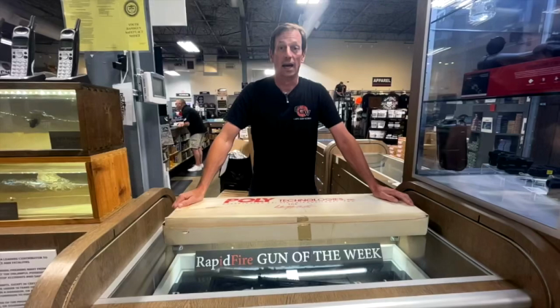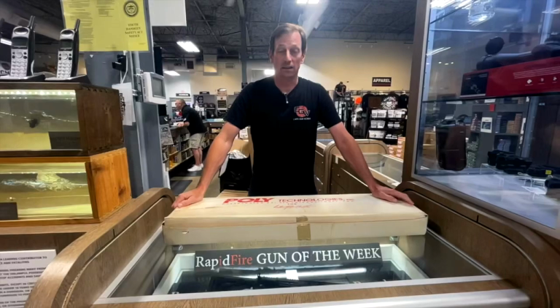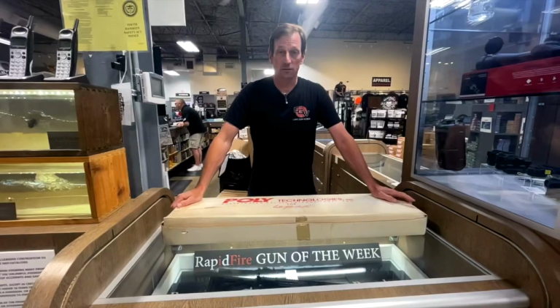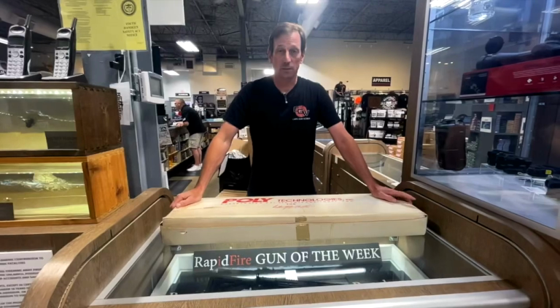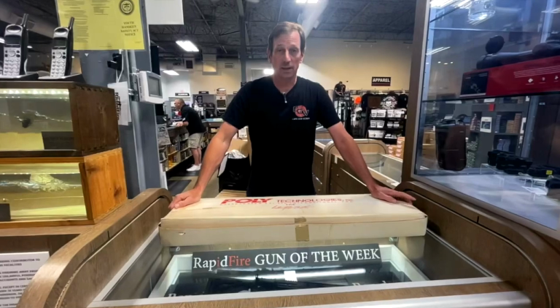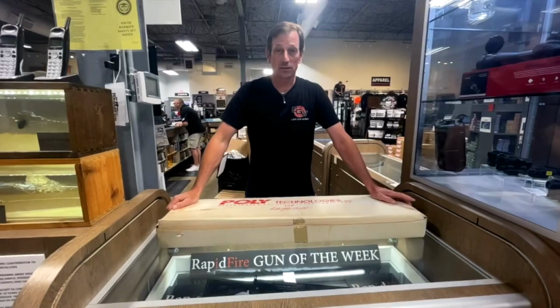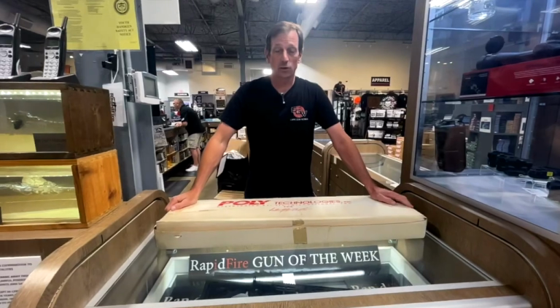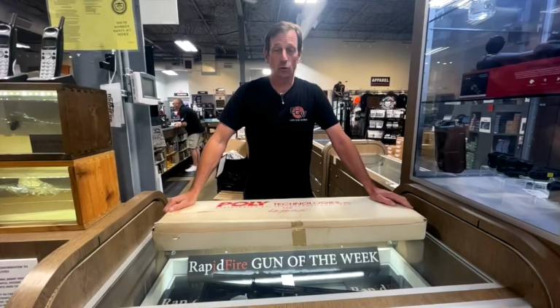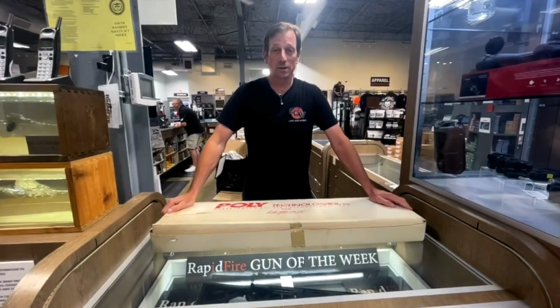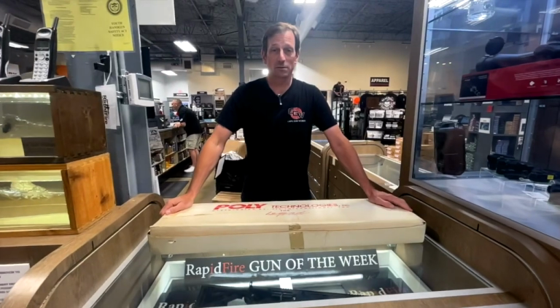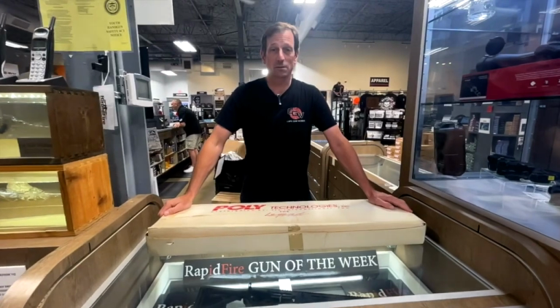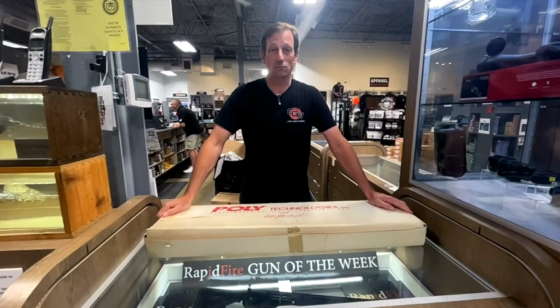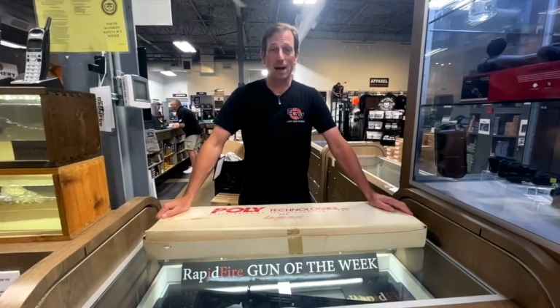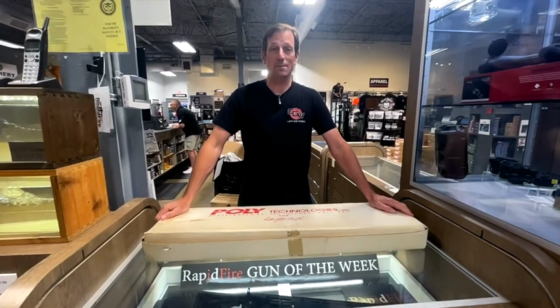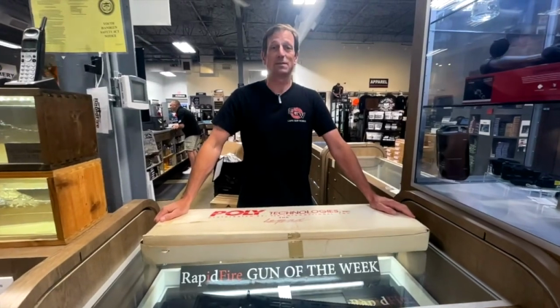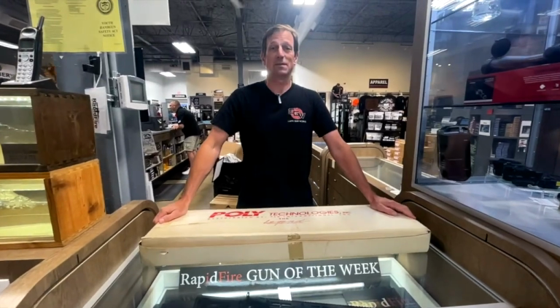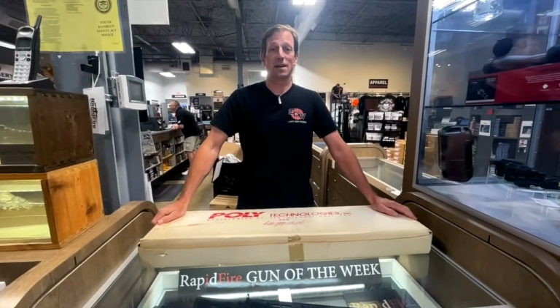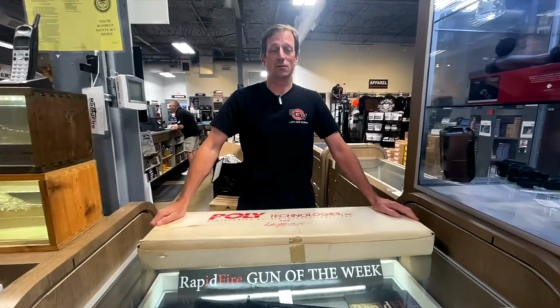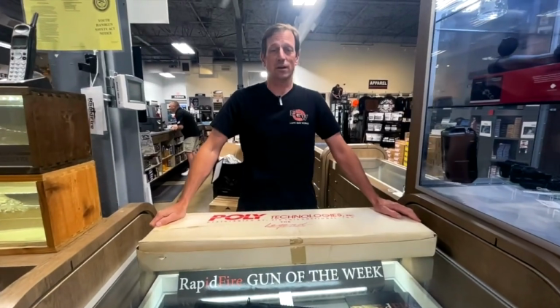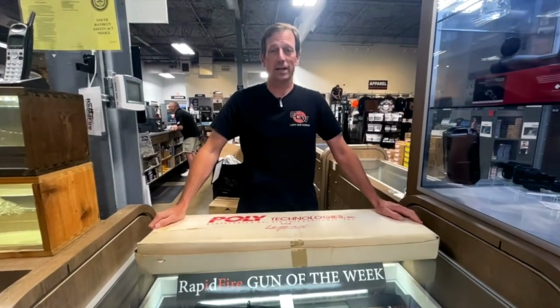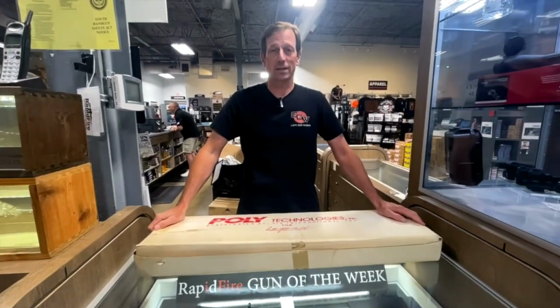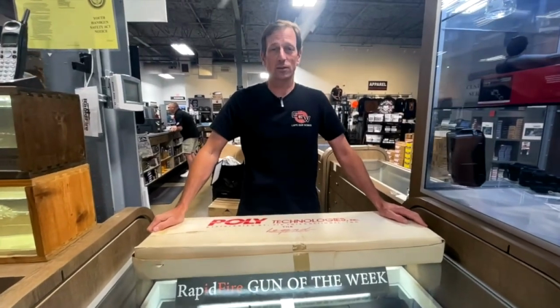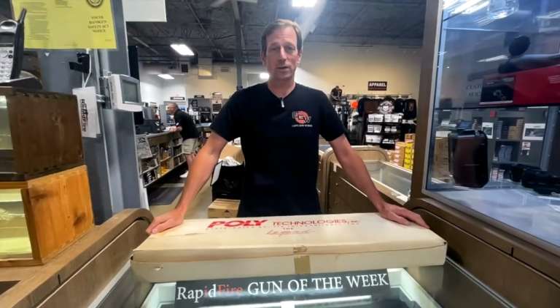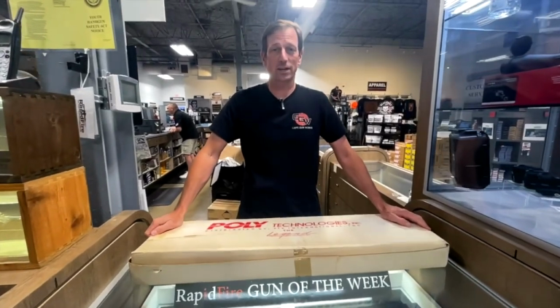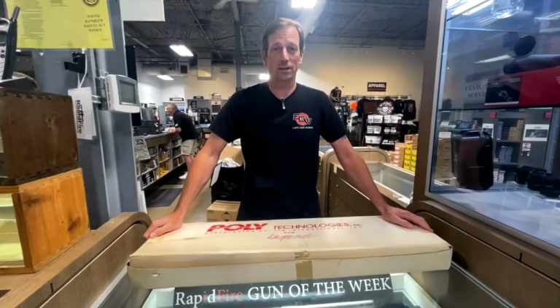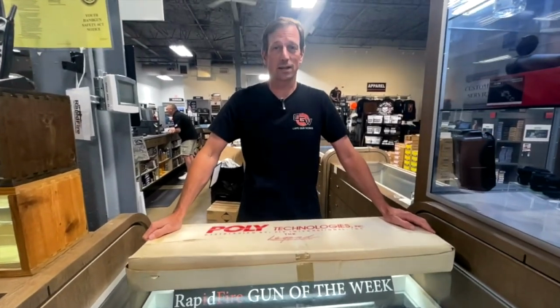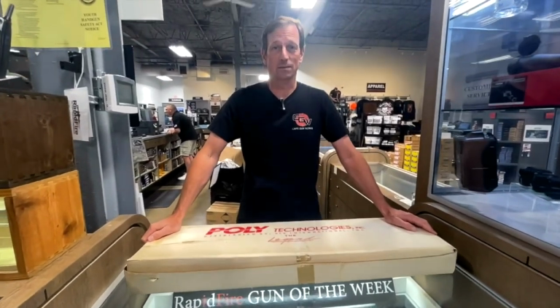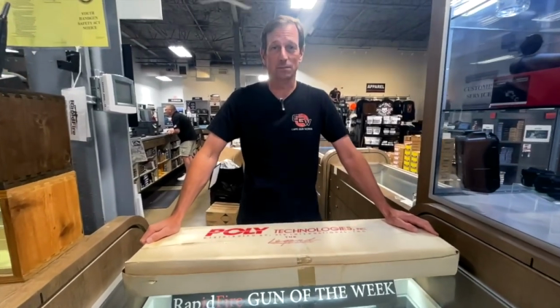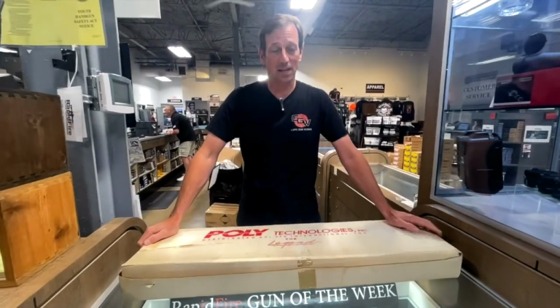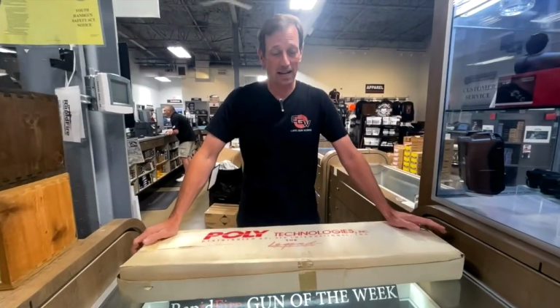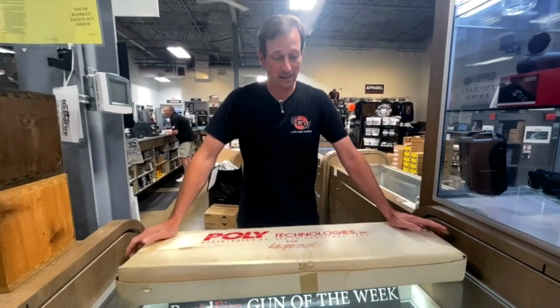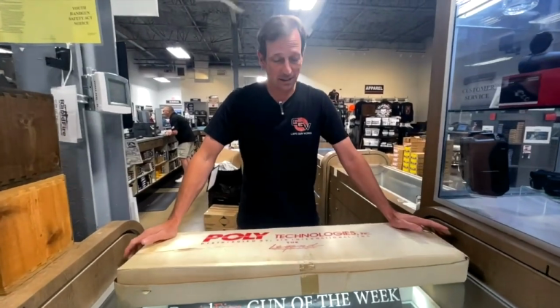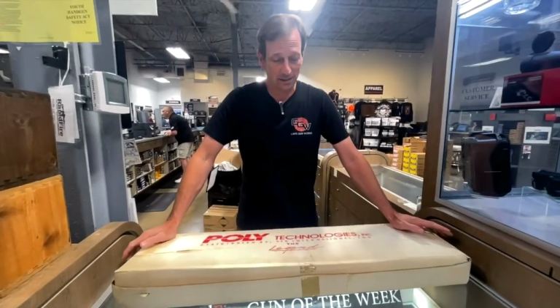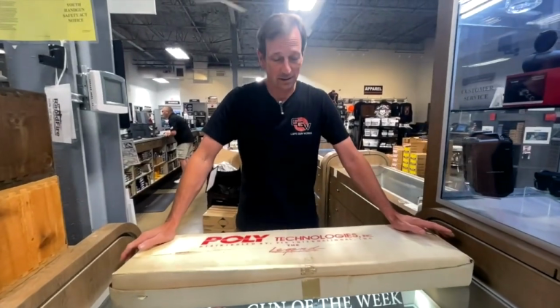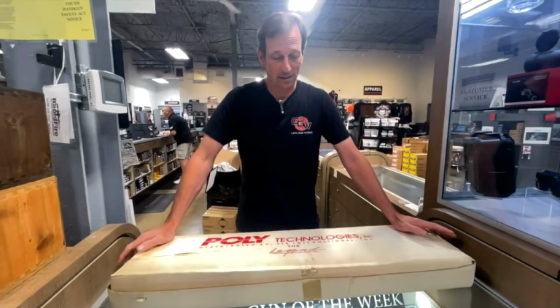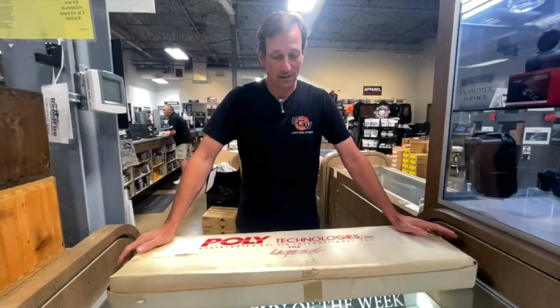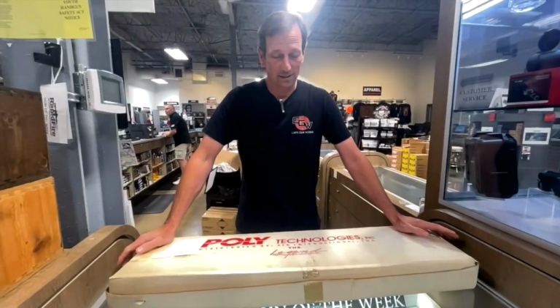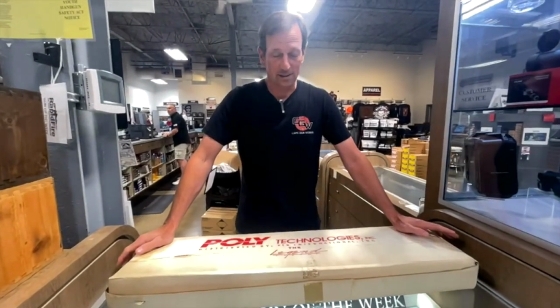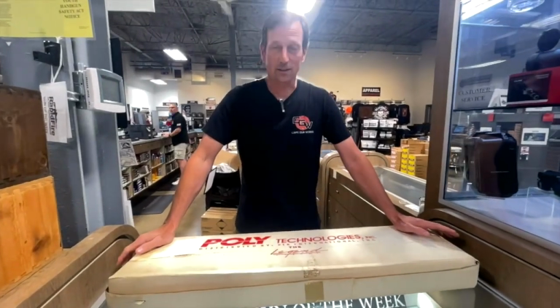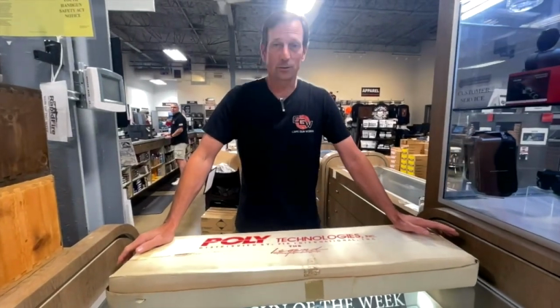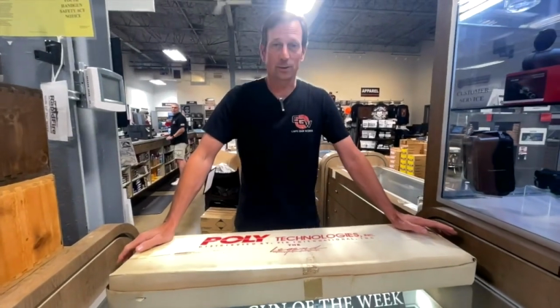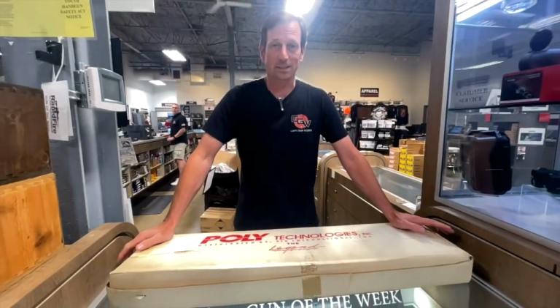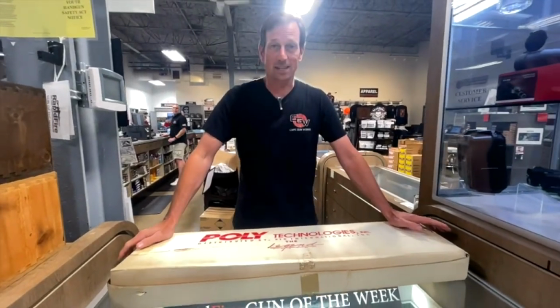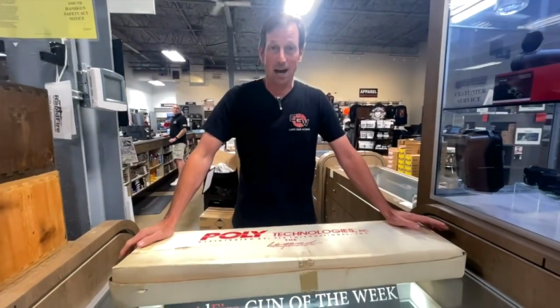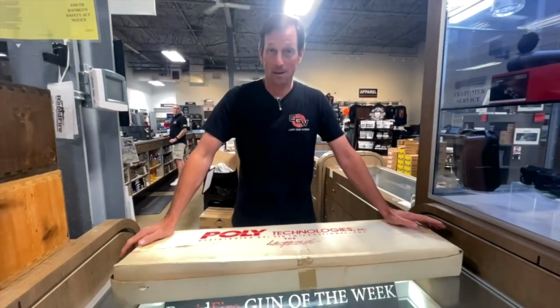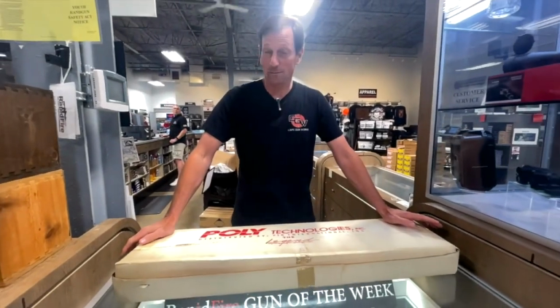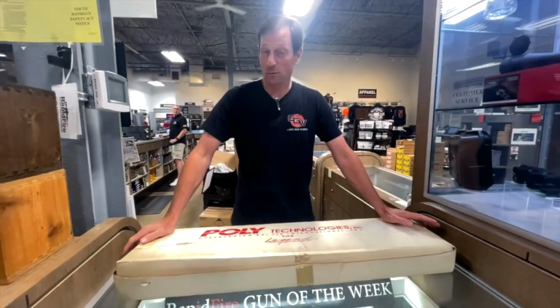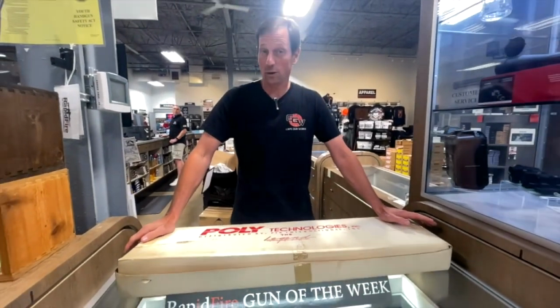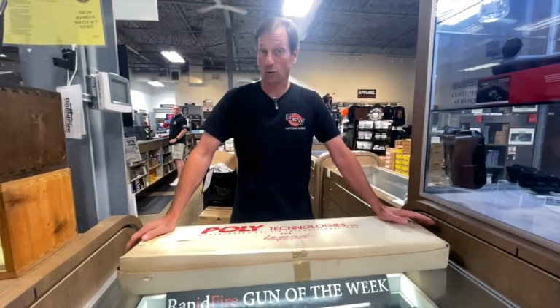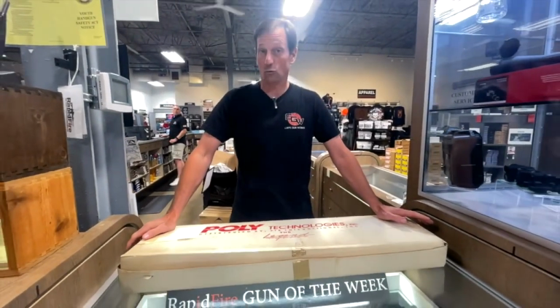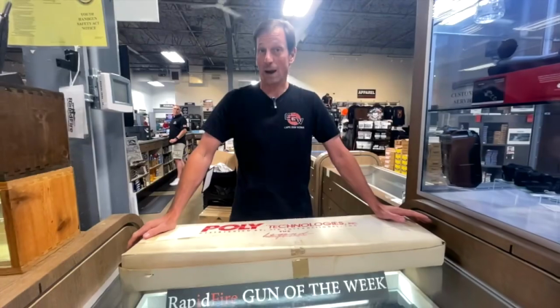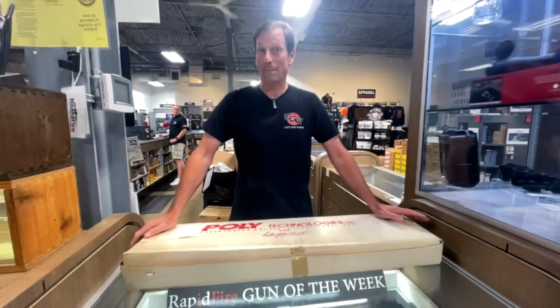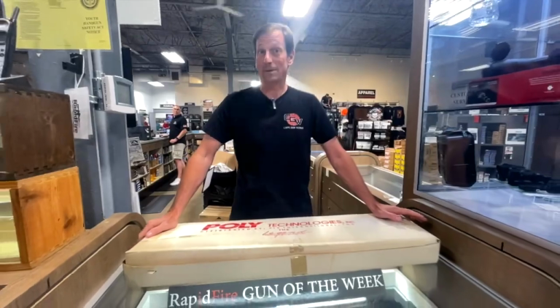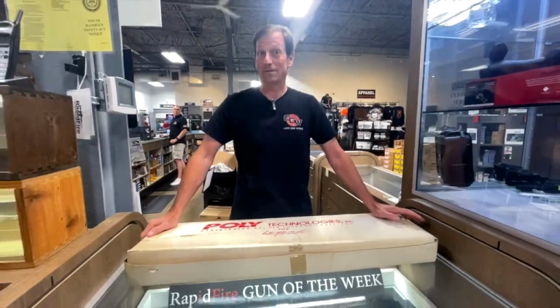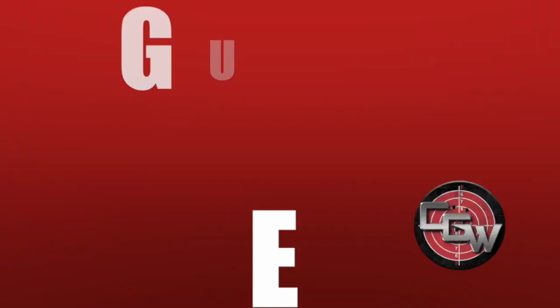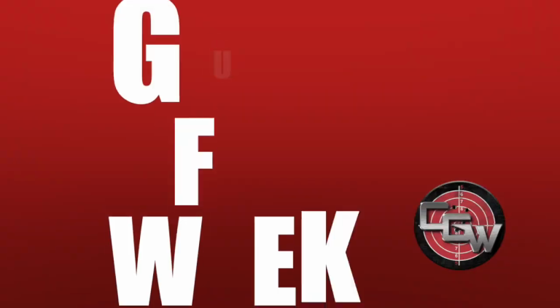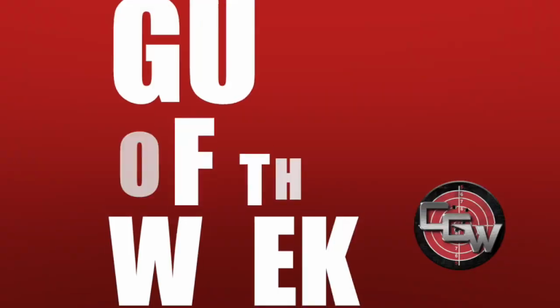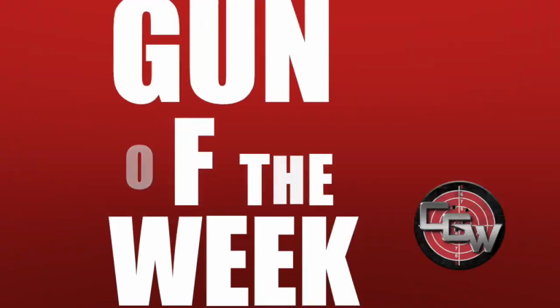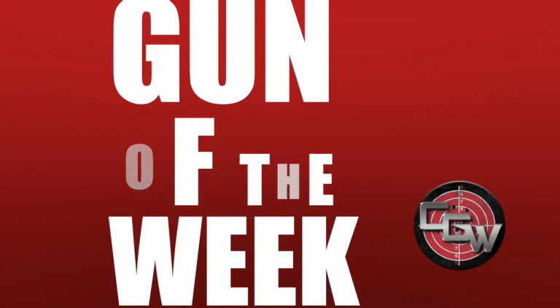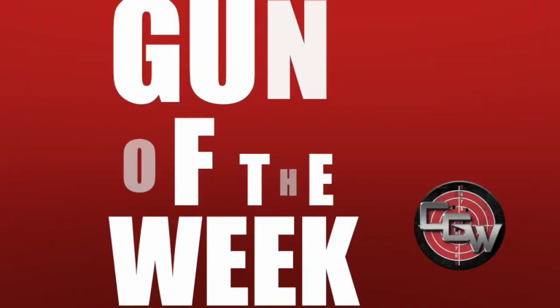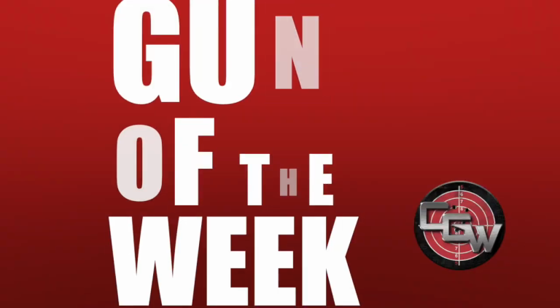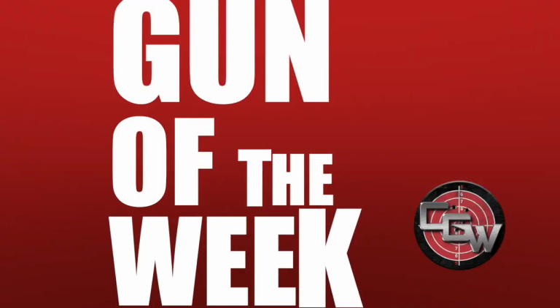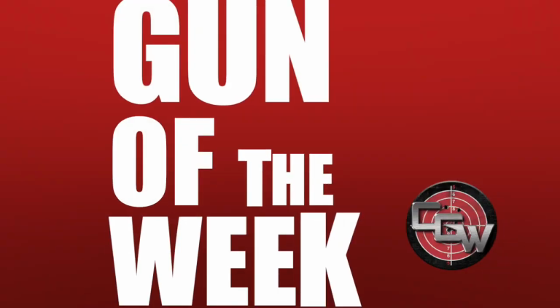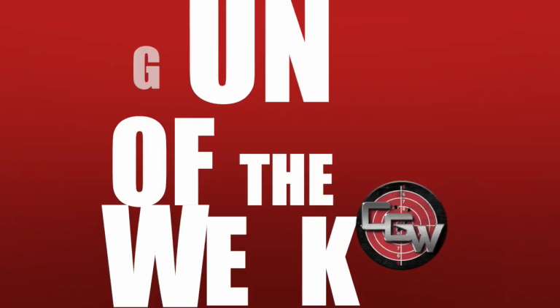Hey everybody, Toby from Rapid Fire Radio here, and I'm glad to tell you it's time for the Rapid Fire Gun of the Week.